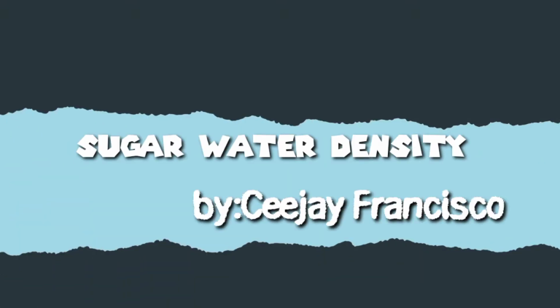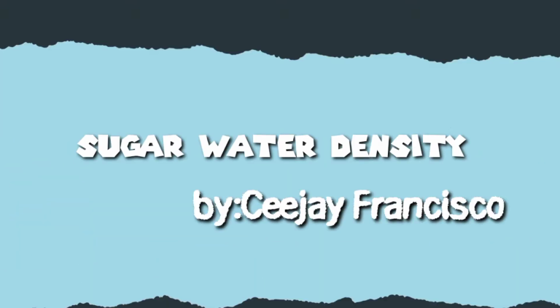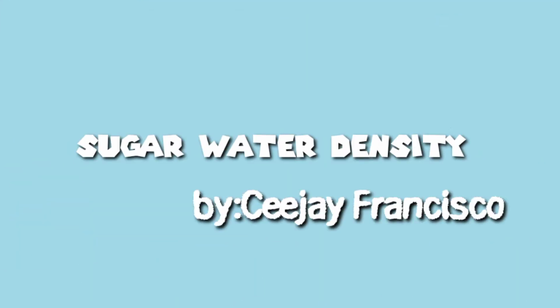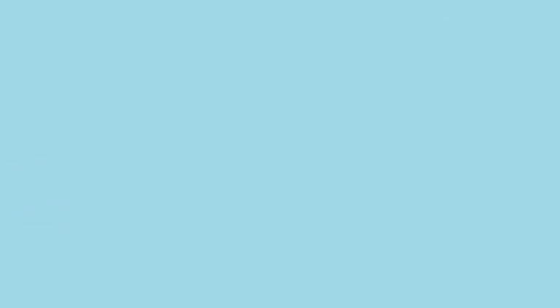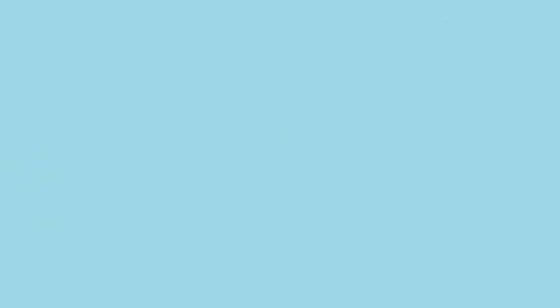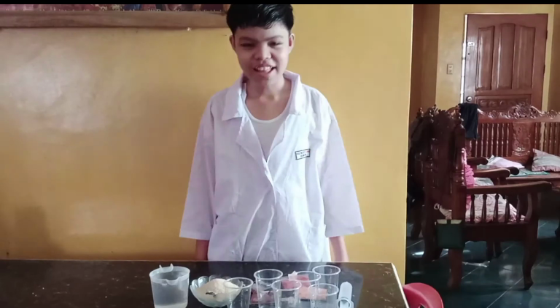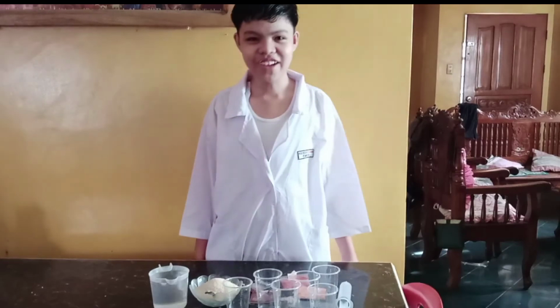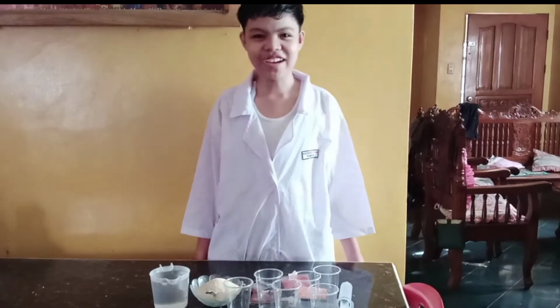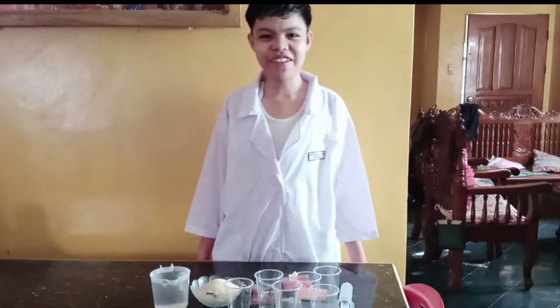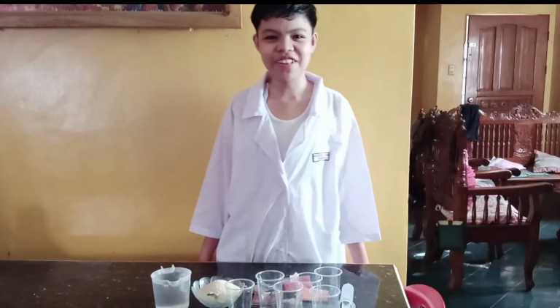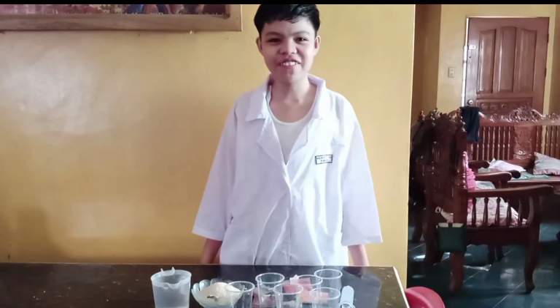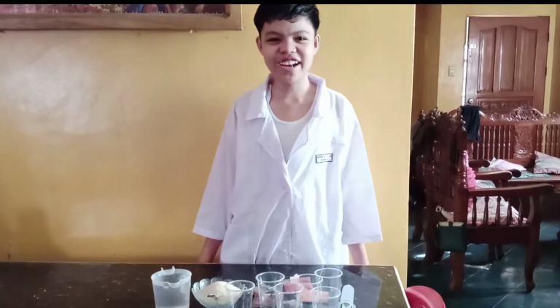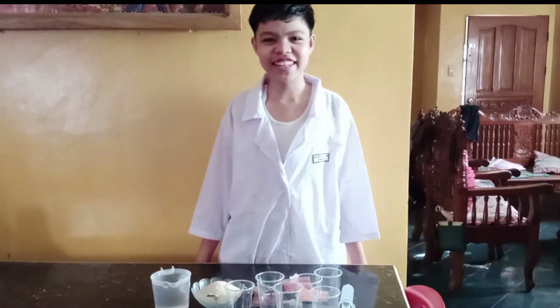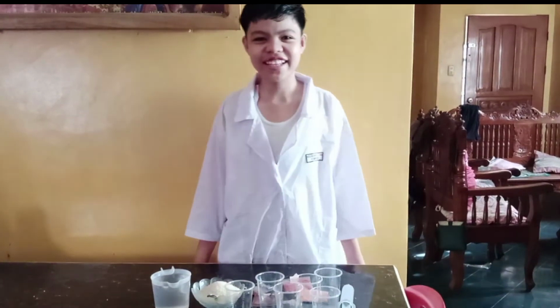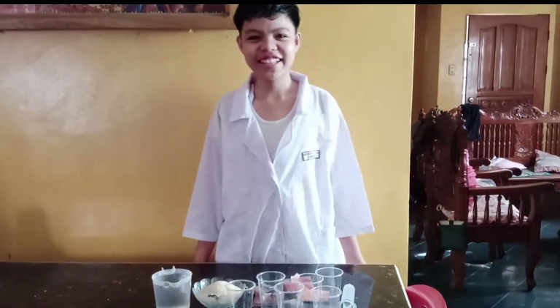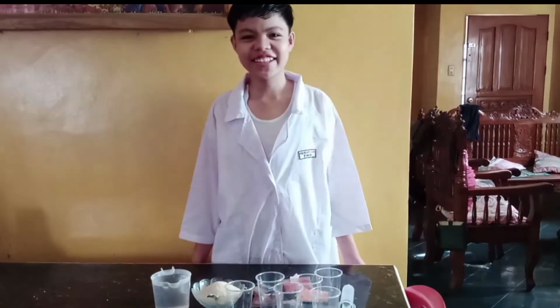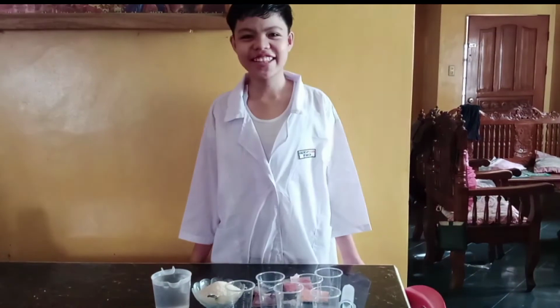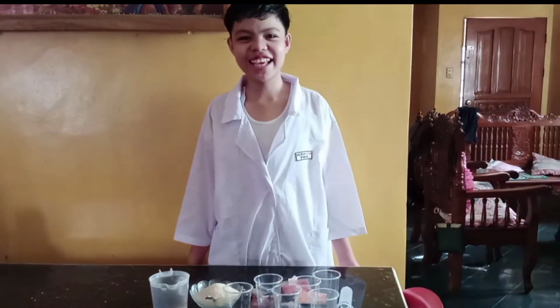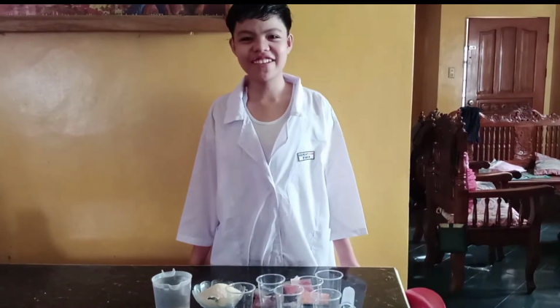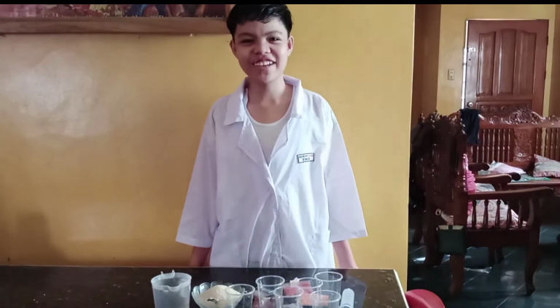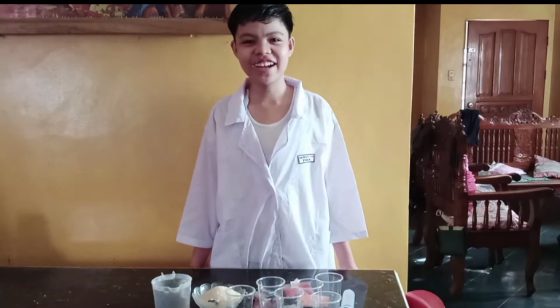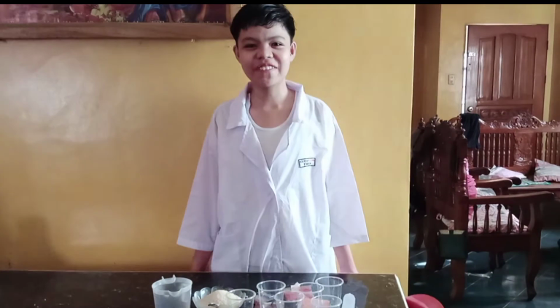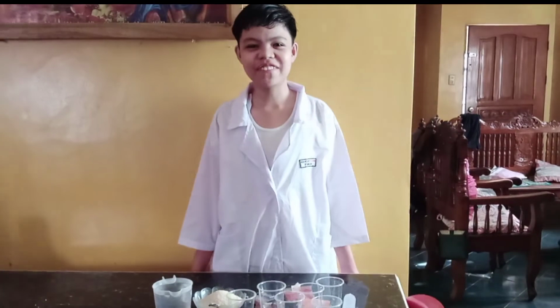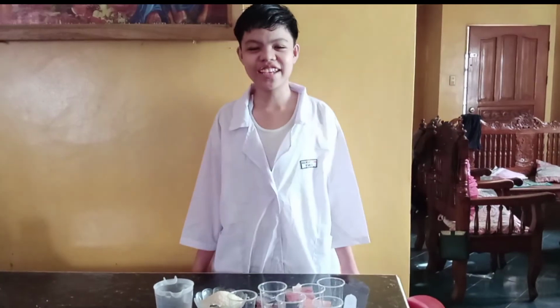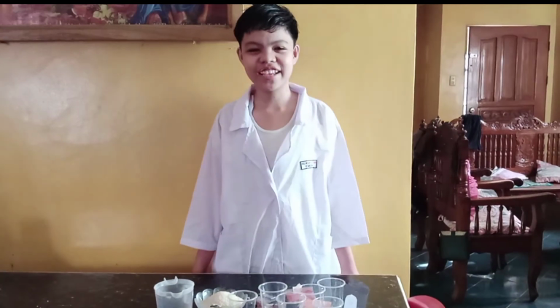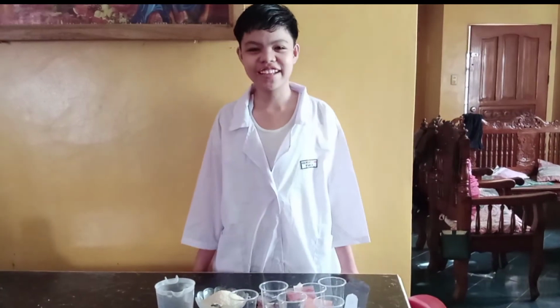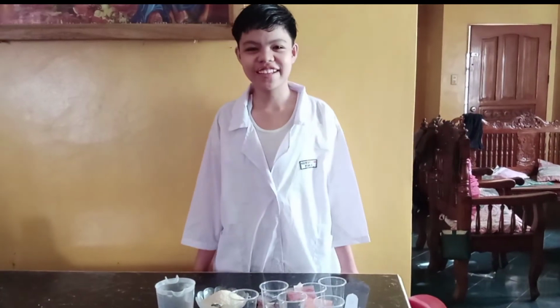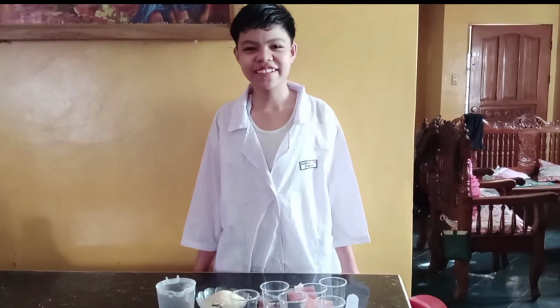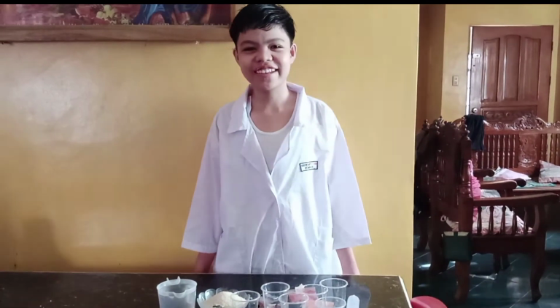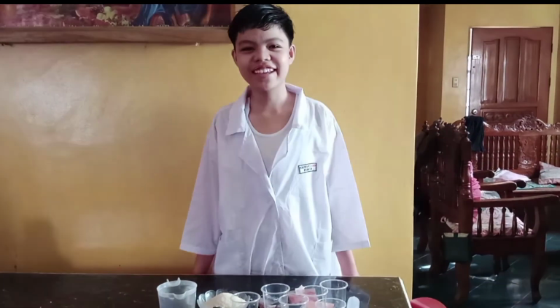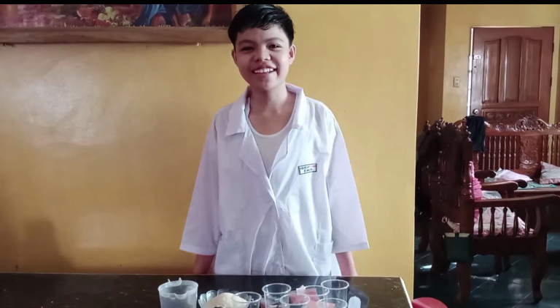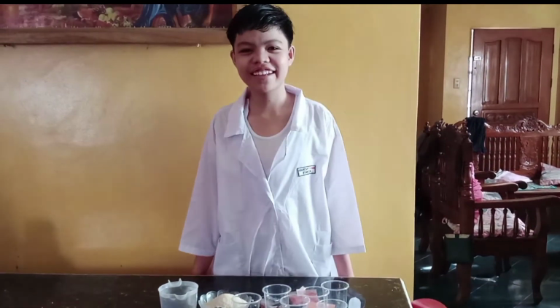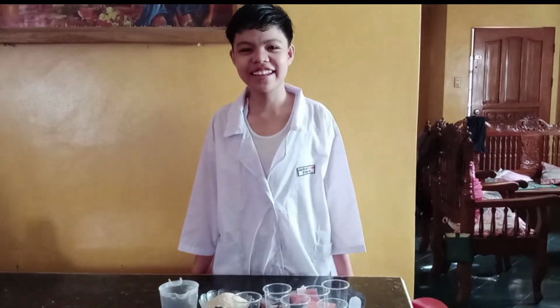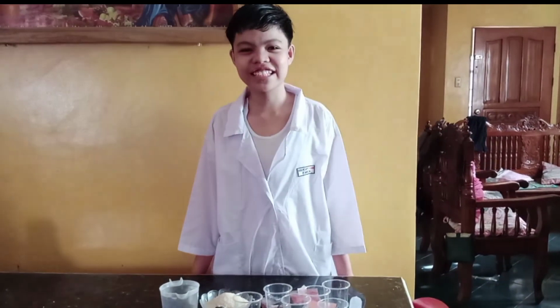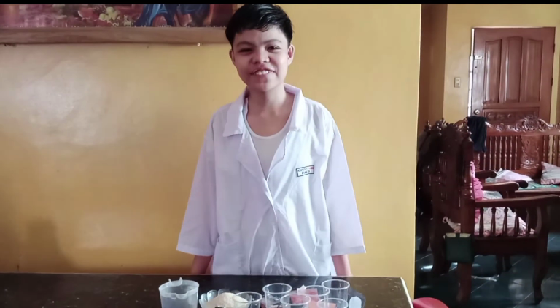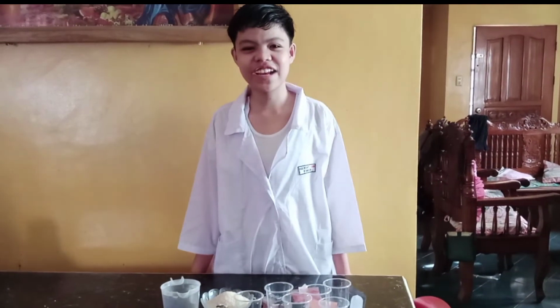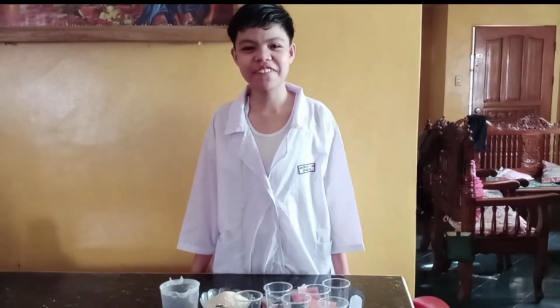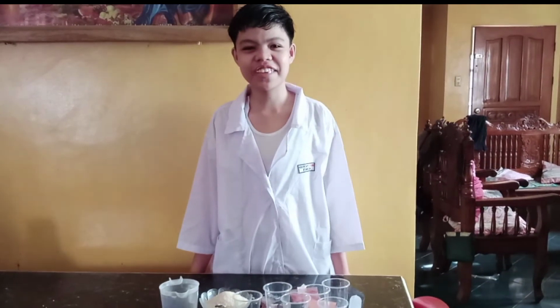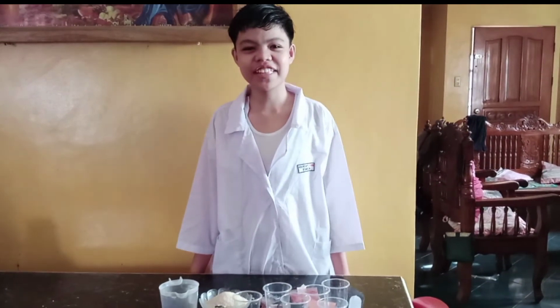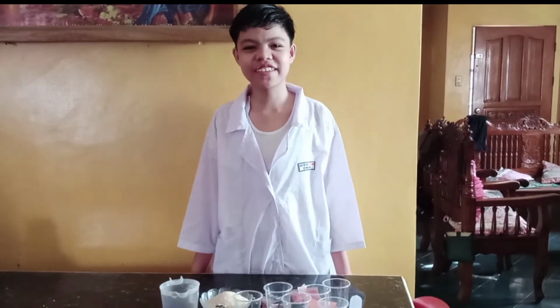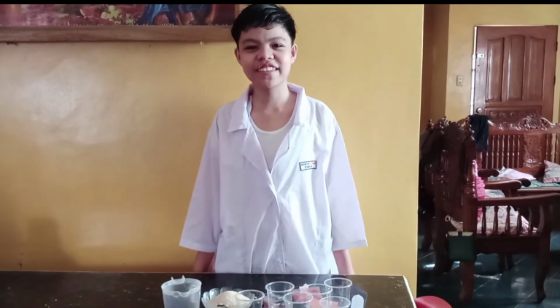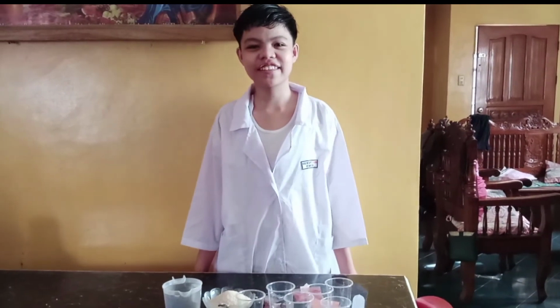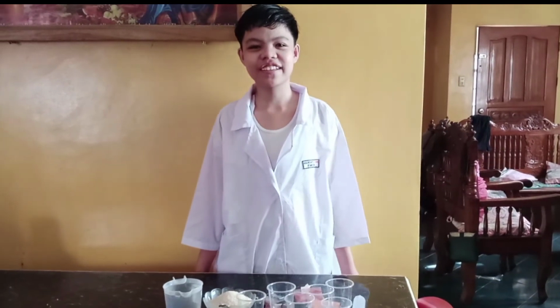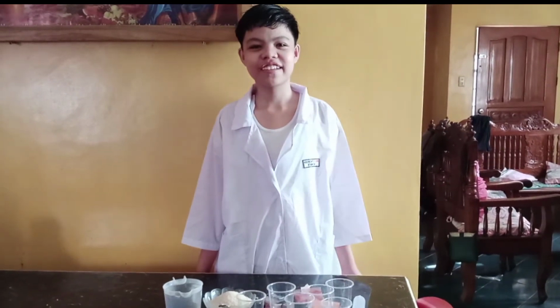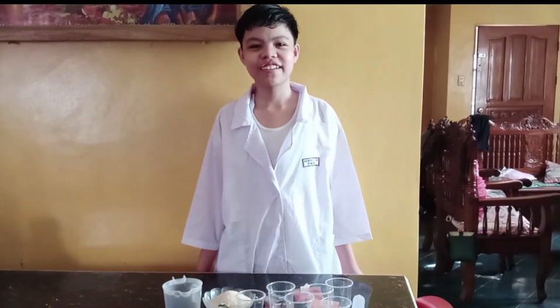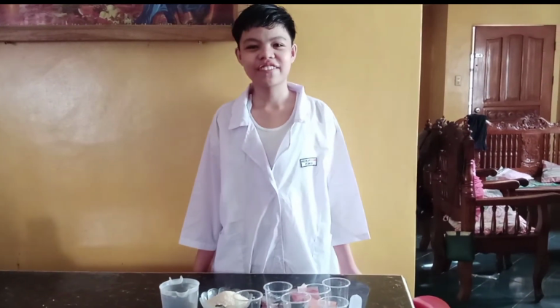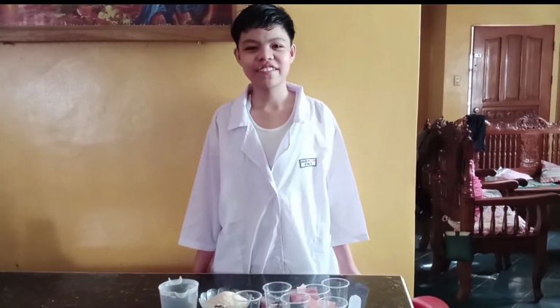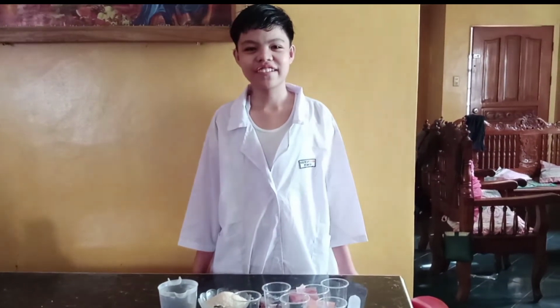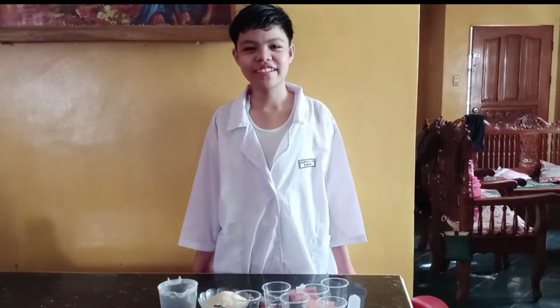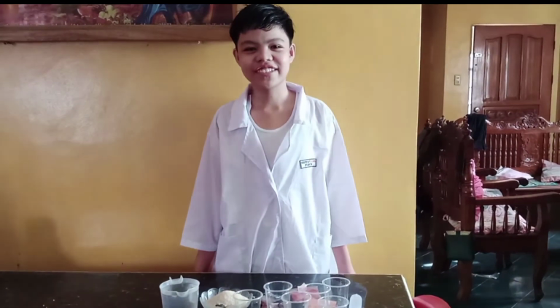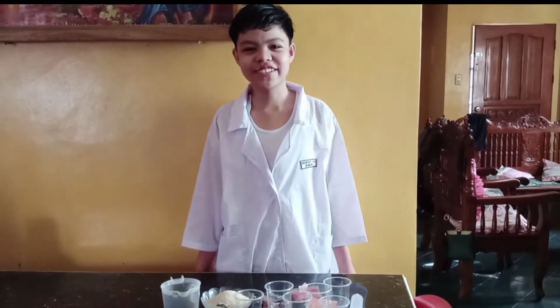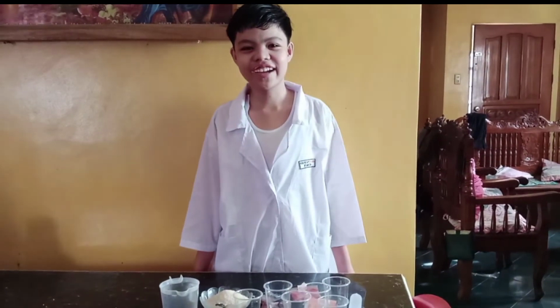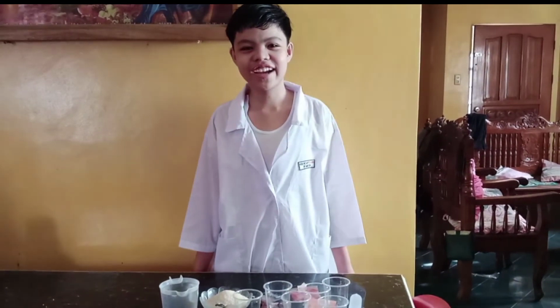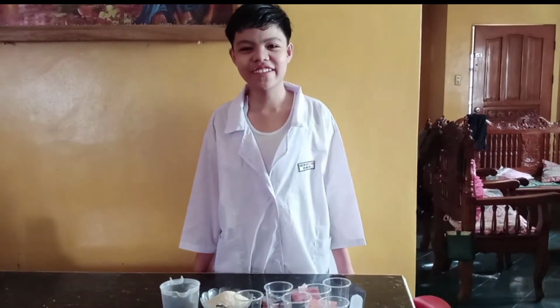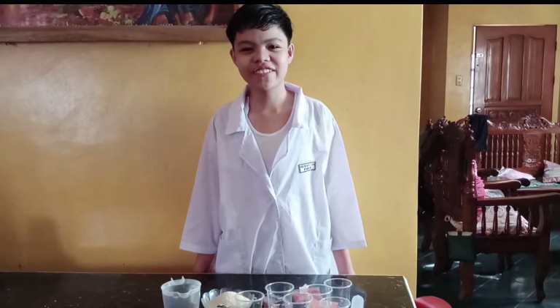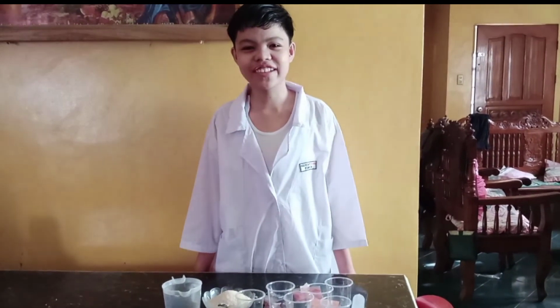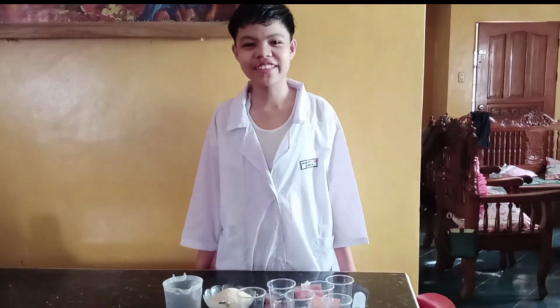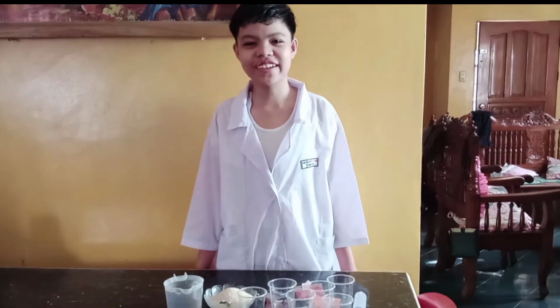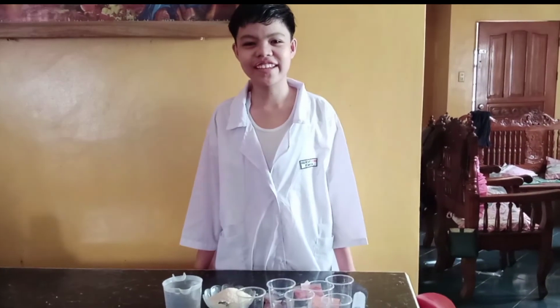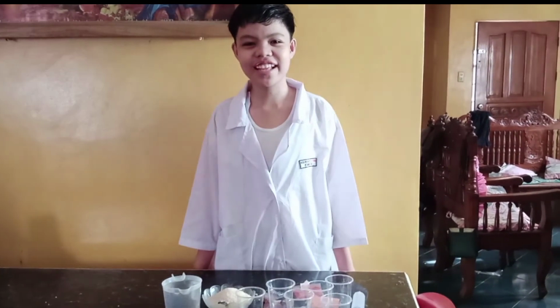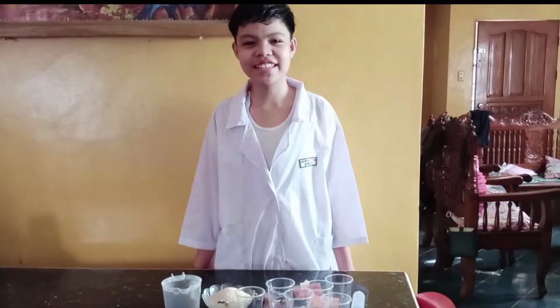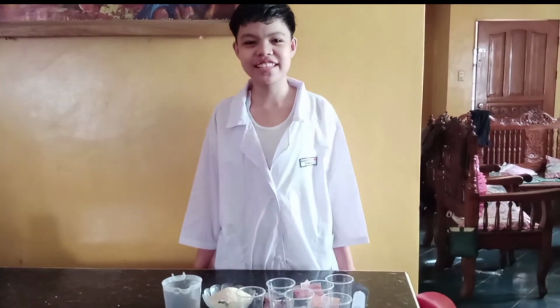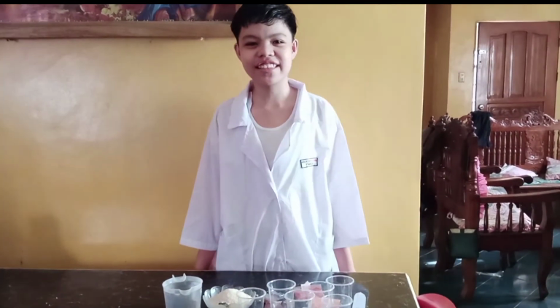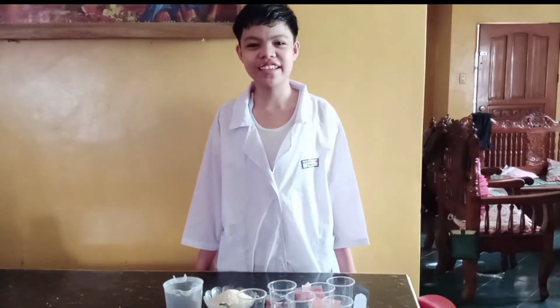Hello everyone! Today we are making an experiment called Sugar Water Density.